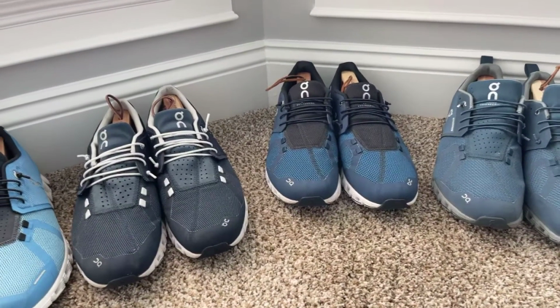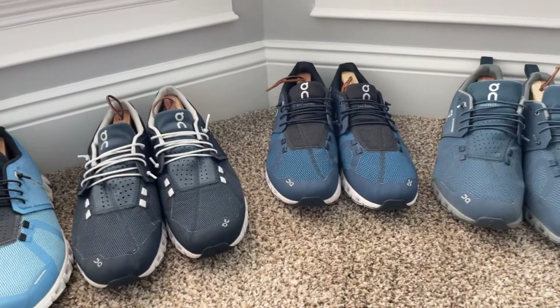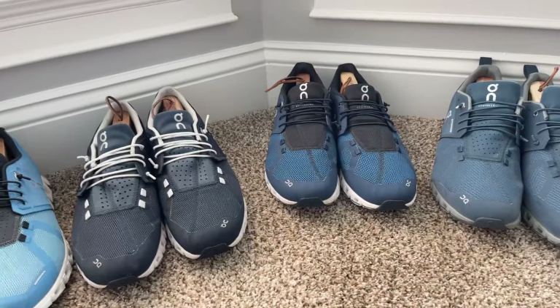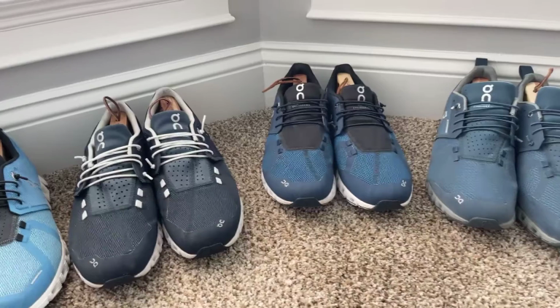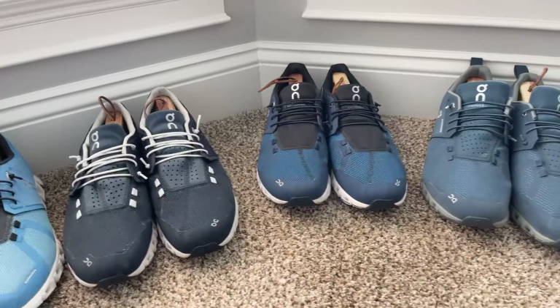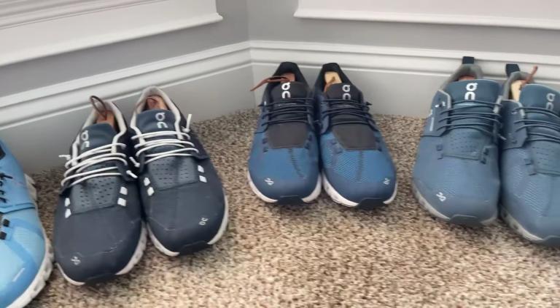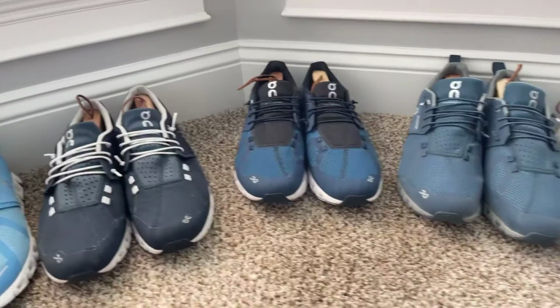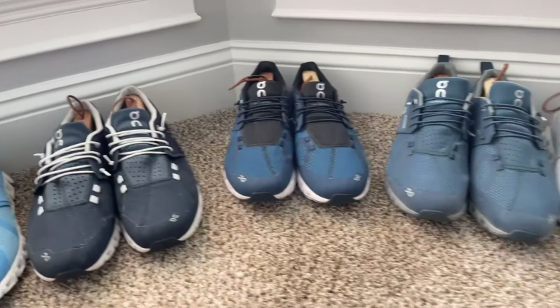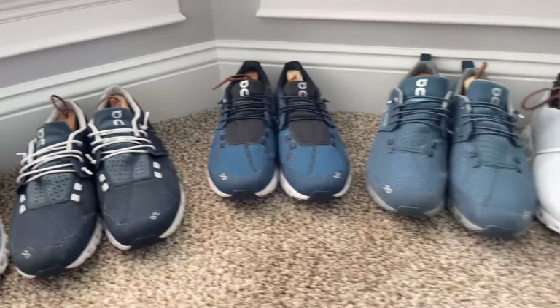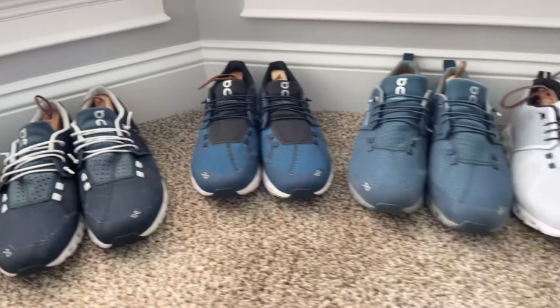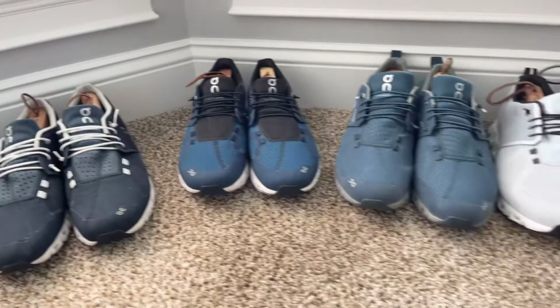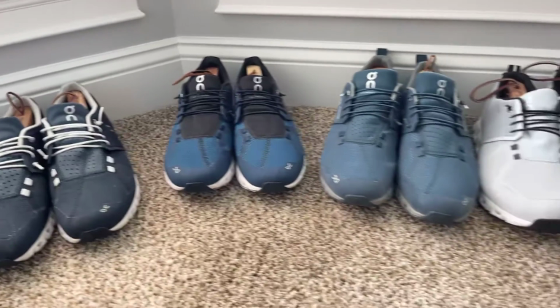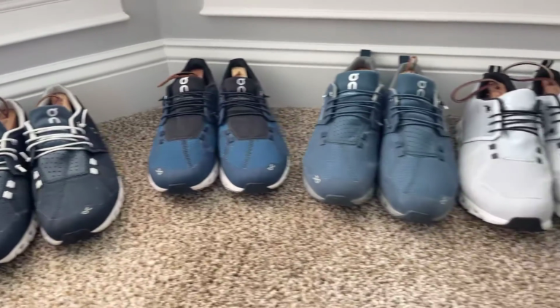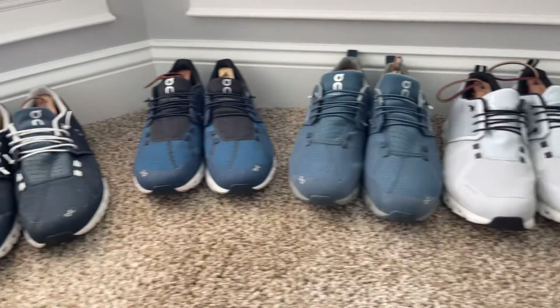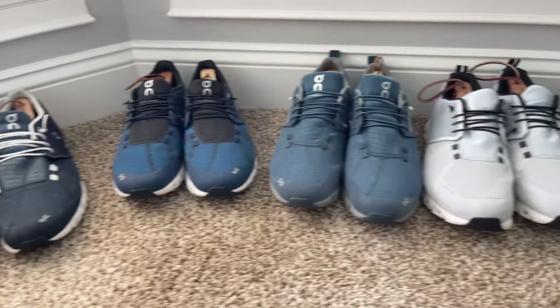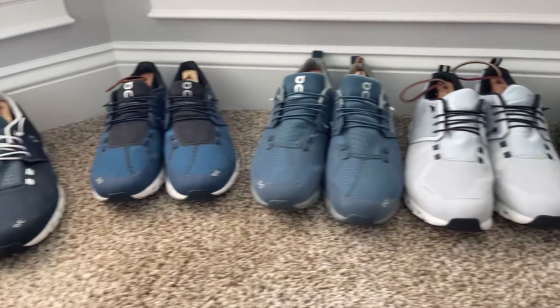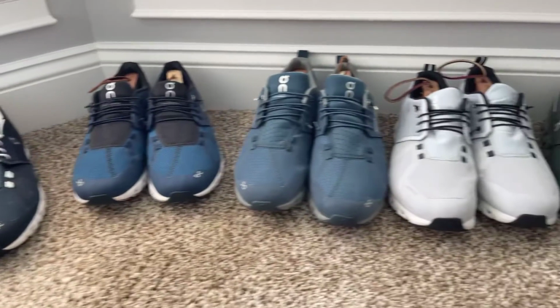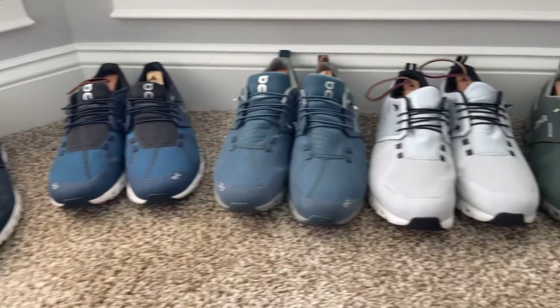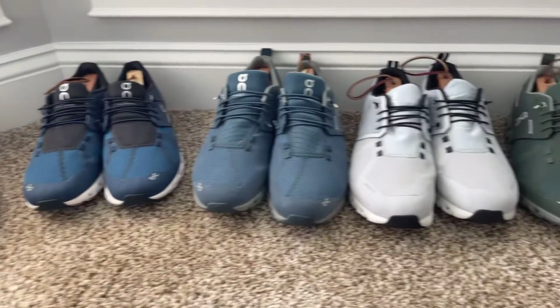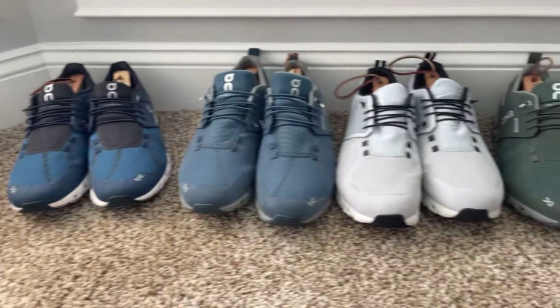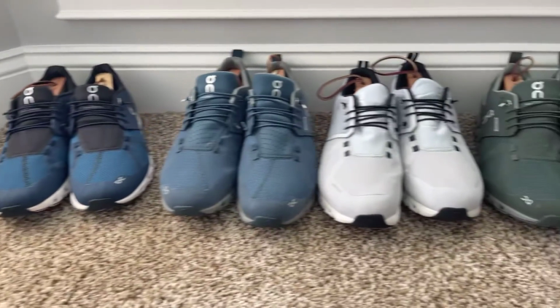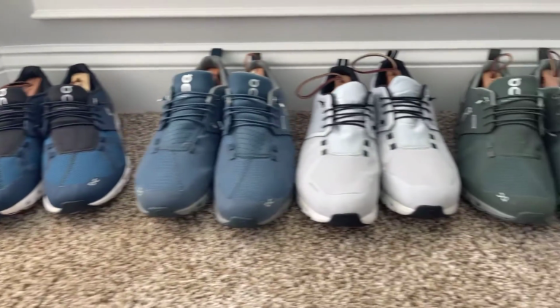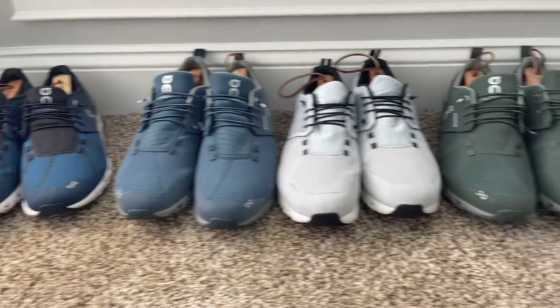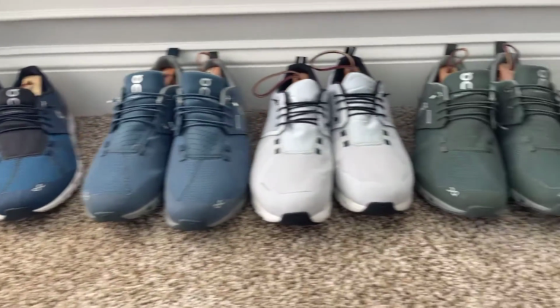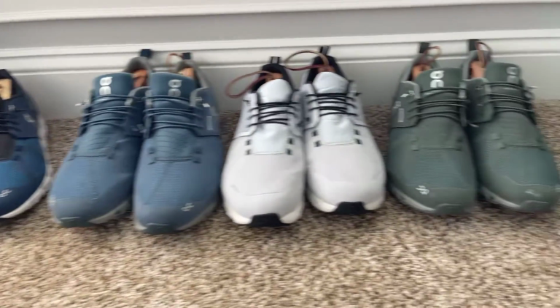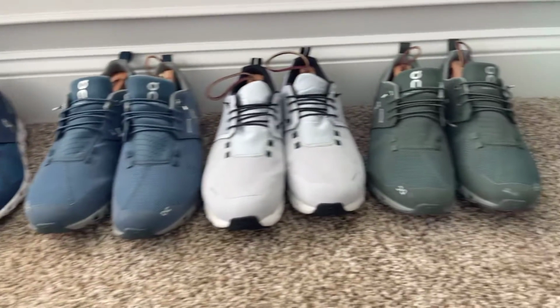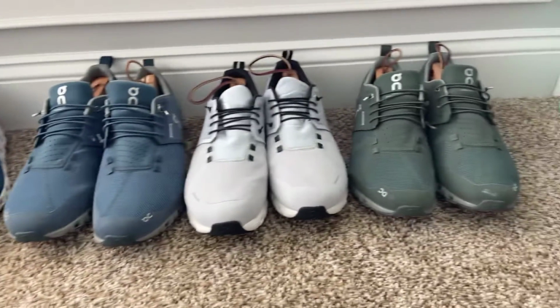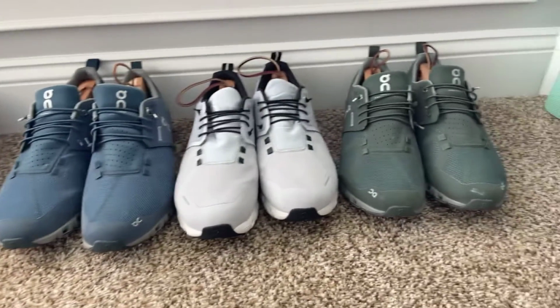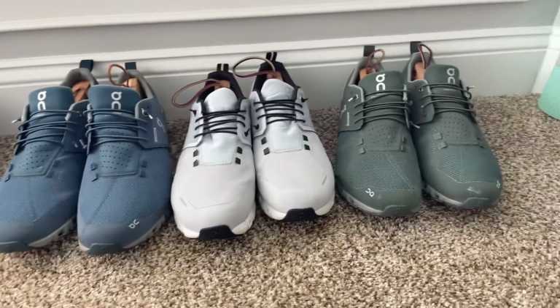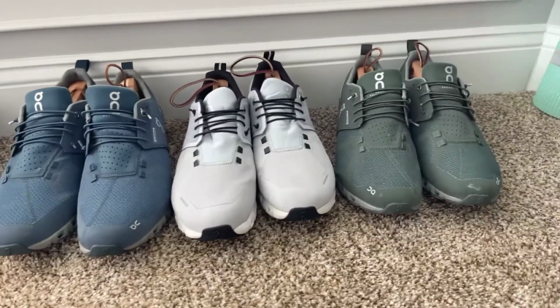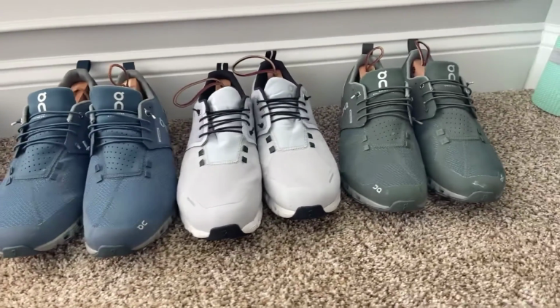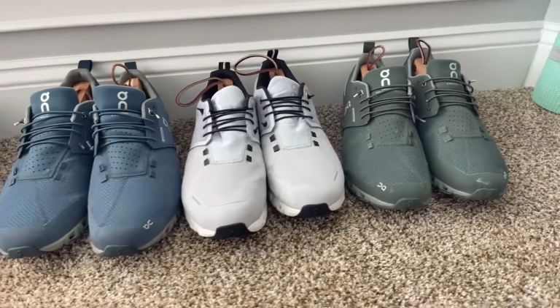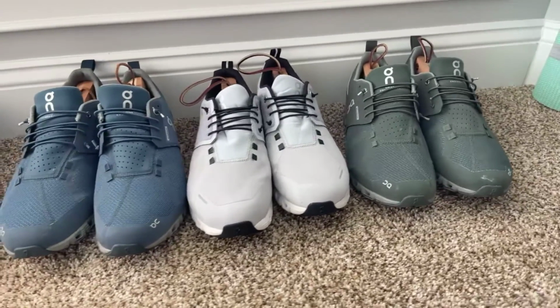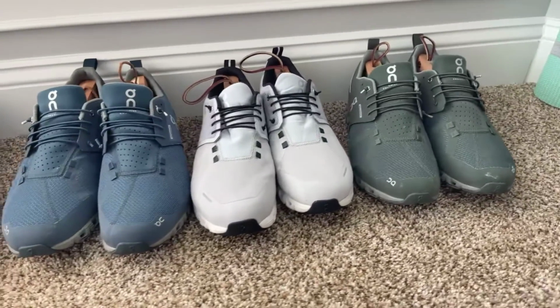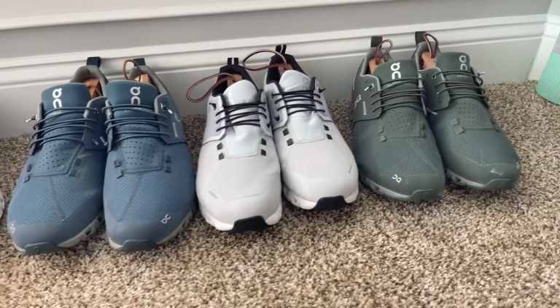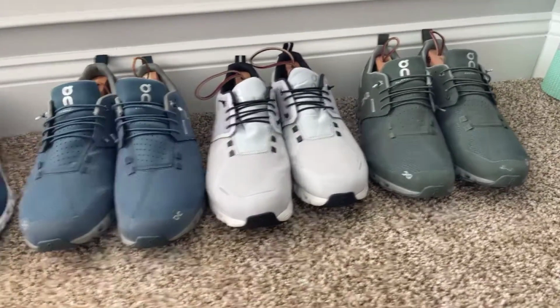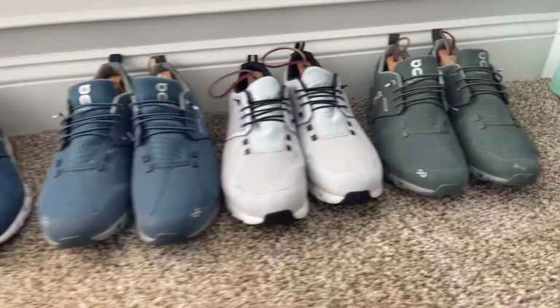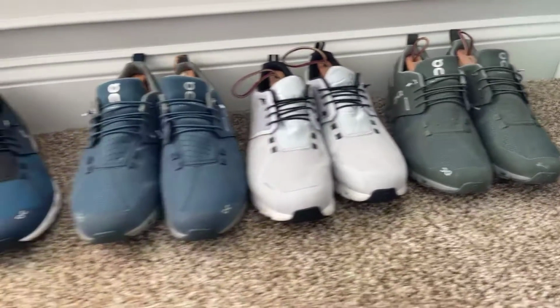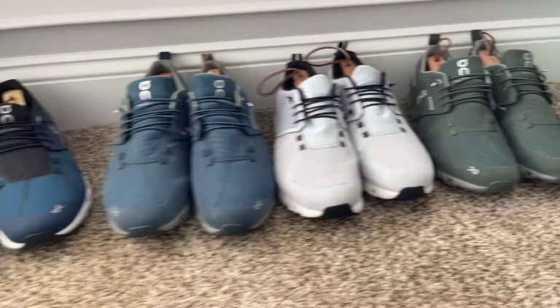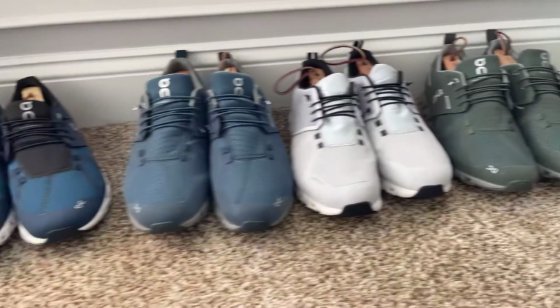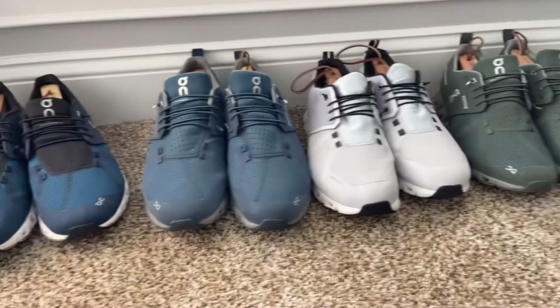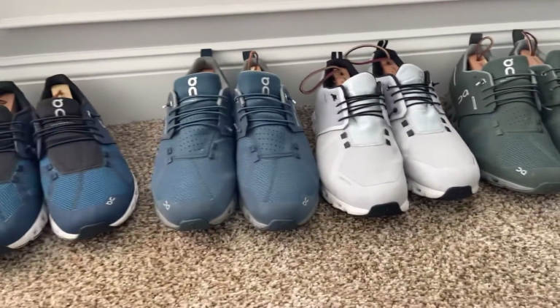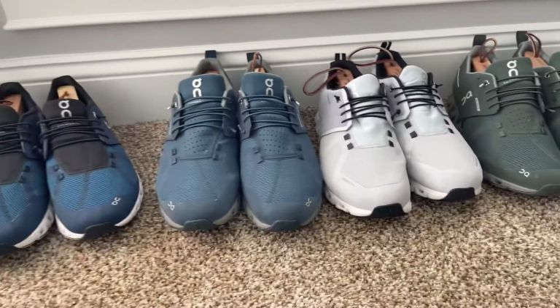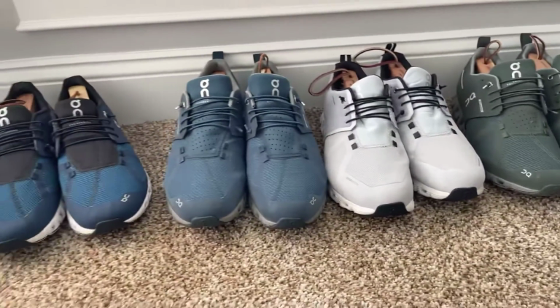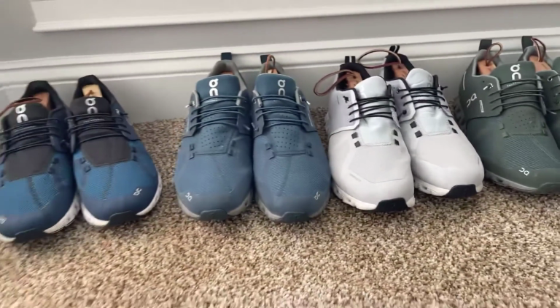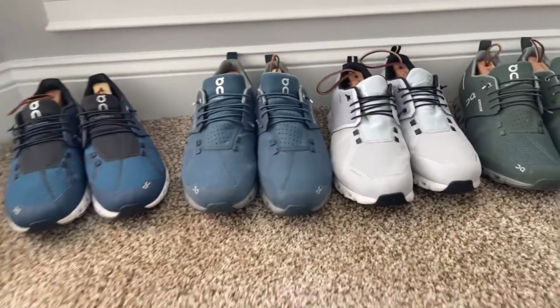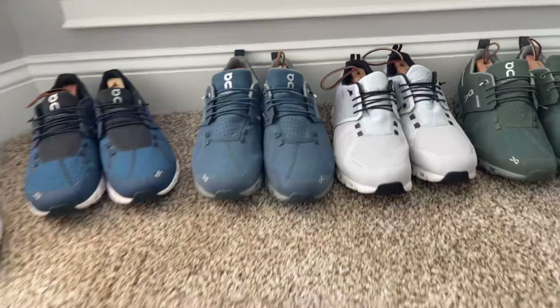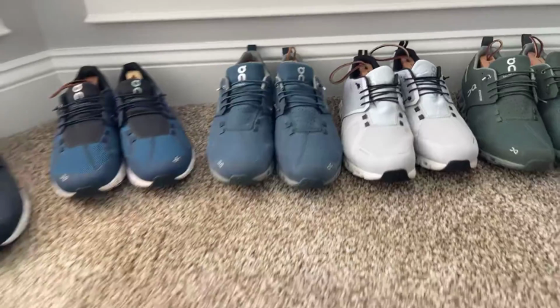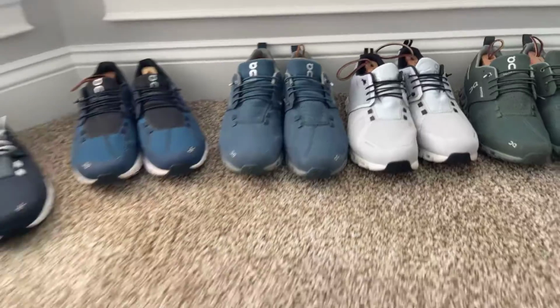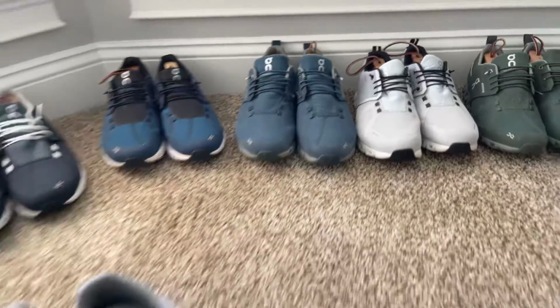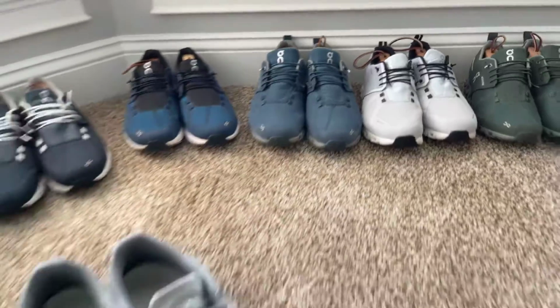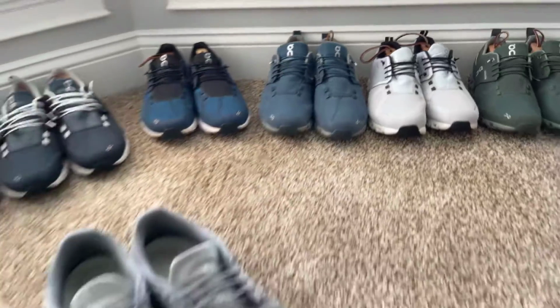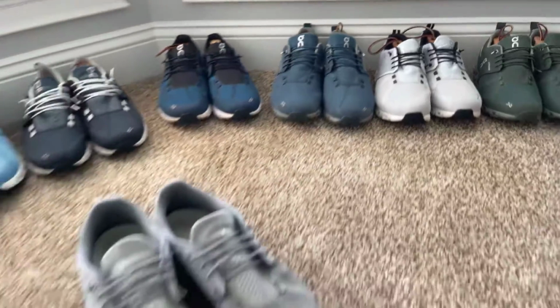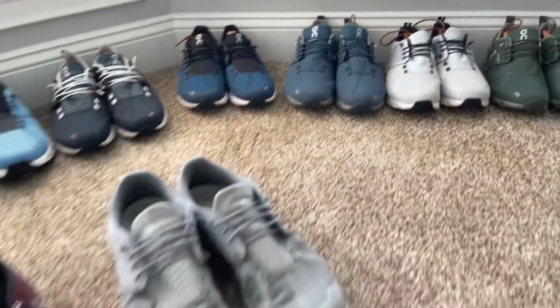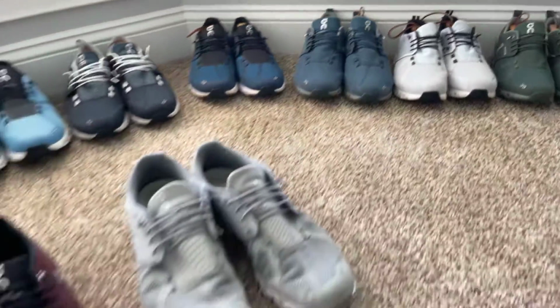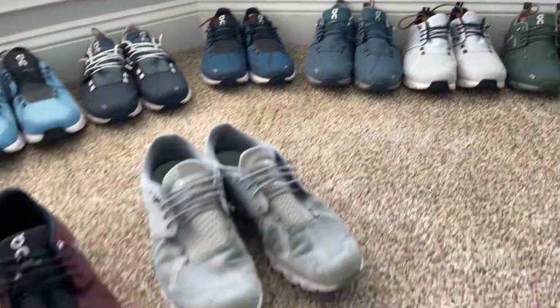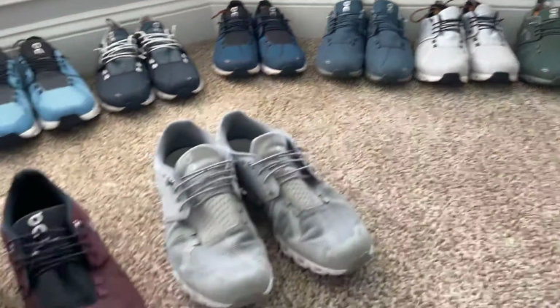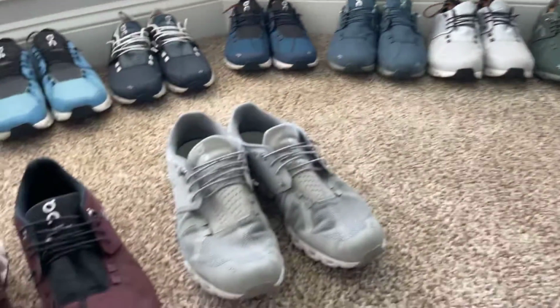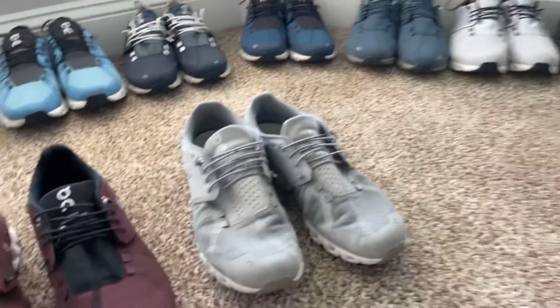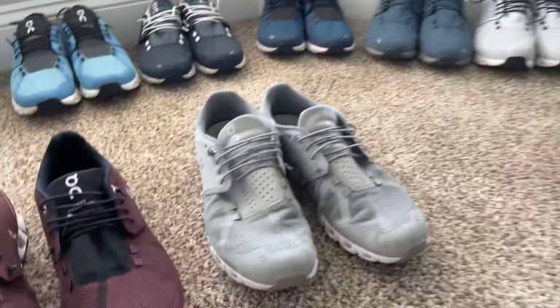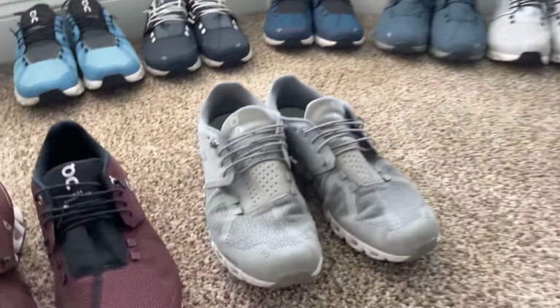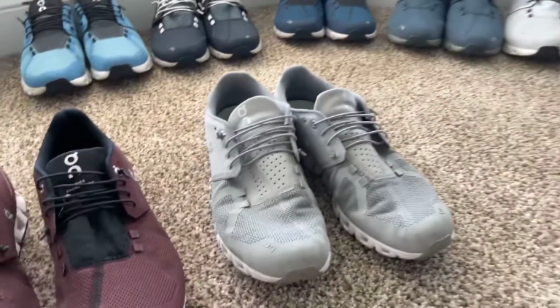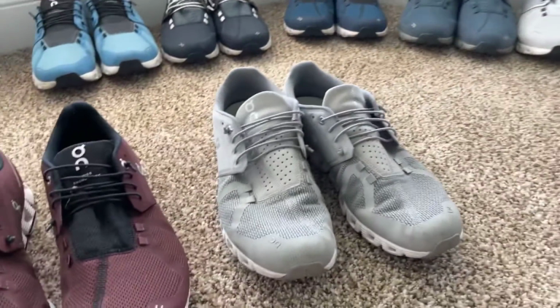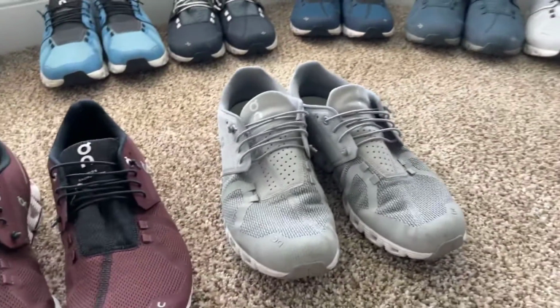Moving over to blue: light blue, dark blue, and then a different blue — kind of a mid-in-between blue. Then I've got three waterproof ones: green, gray, and blue.